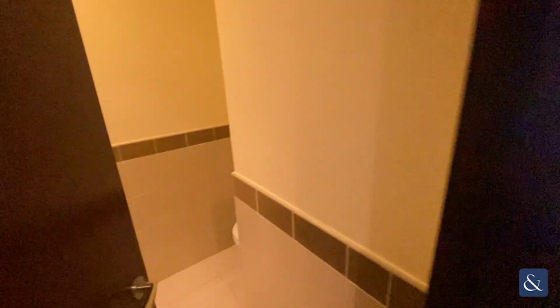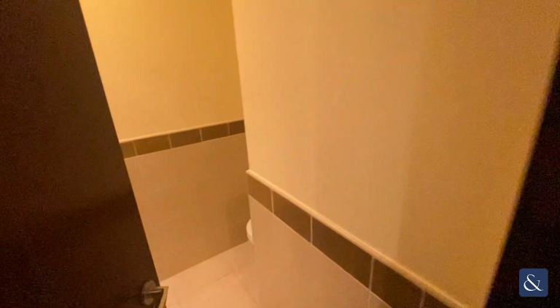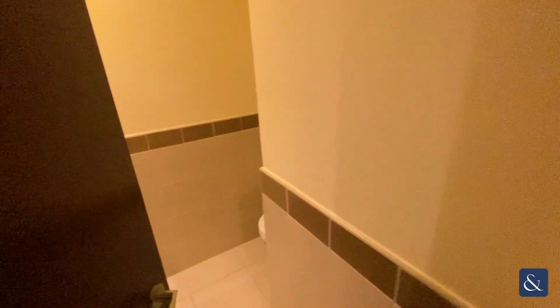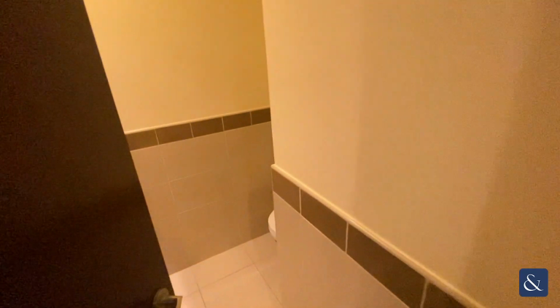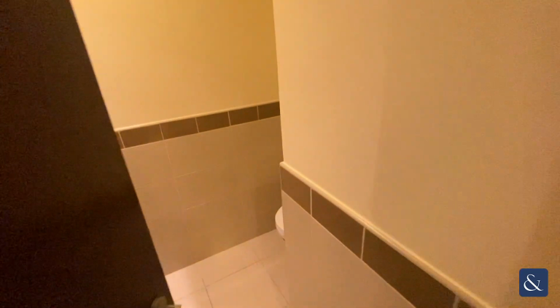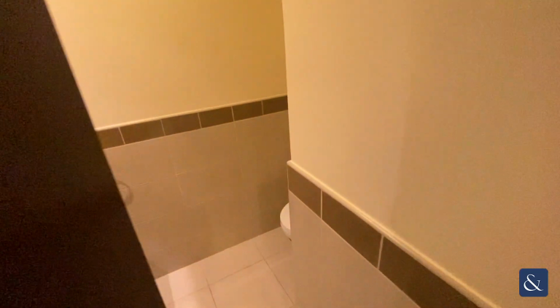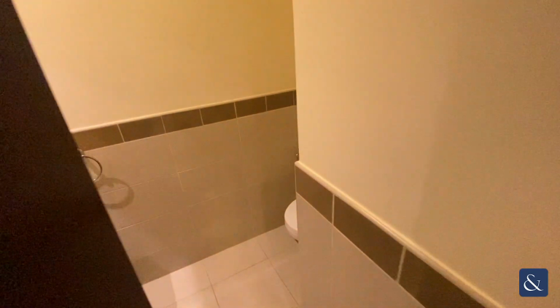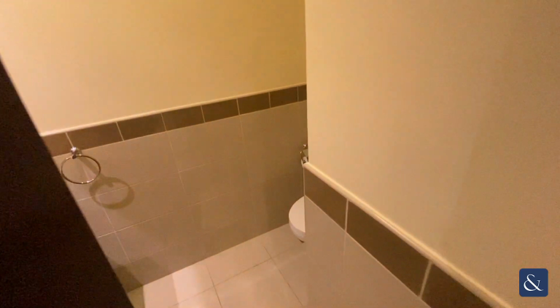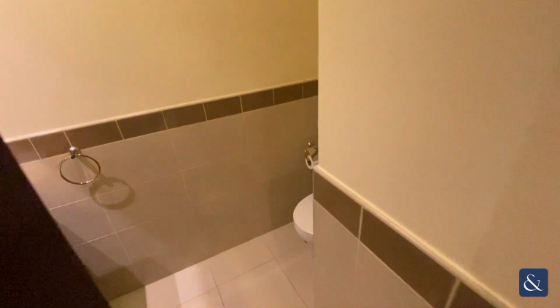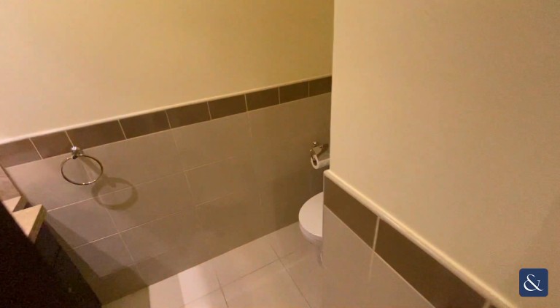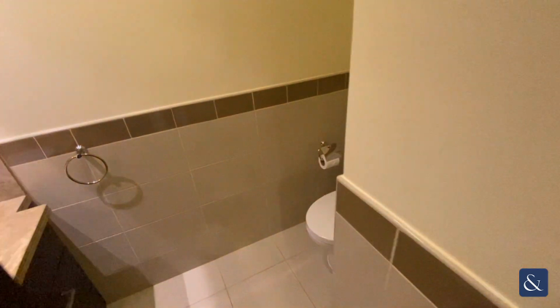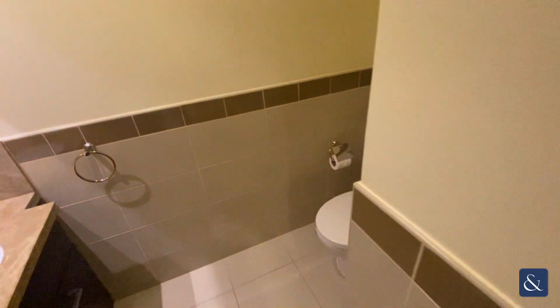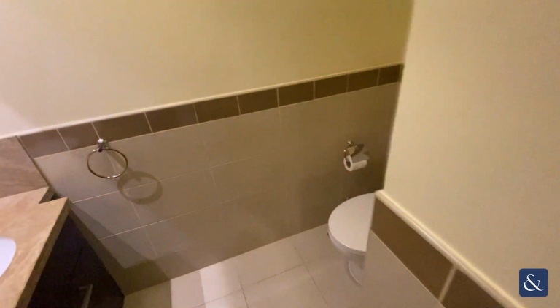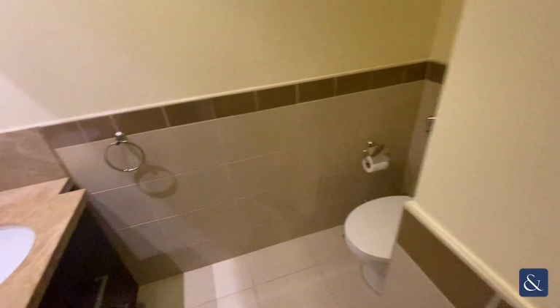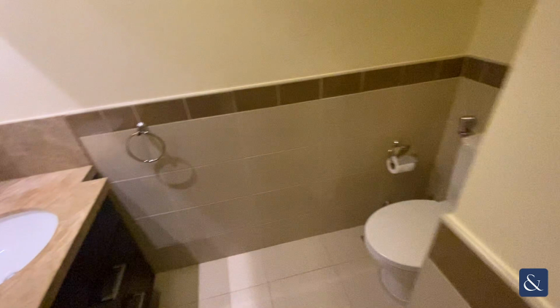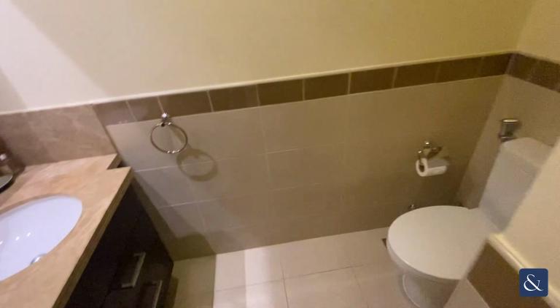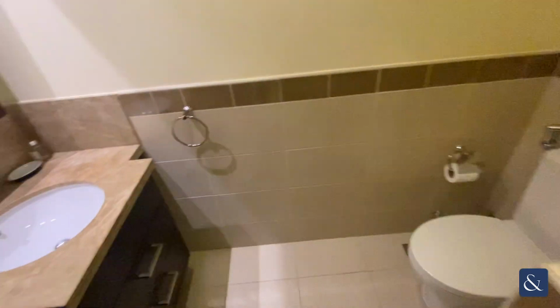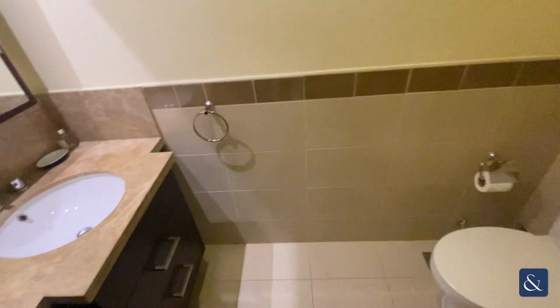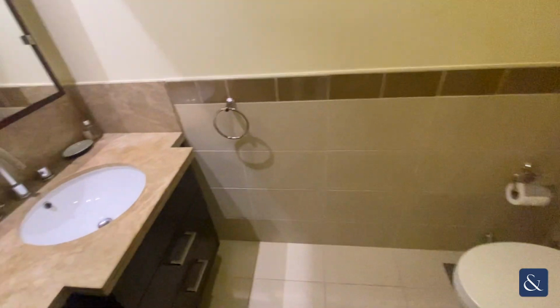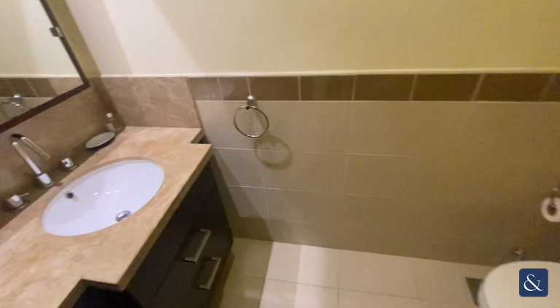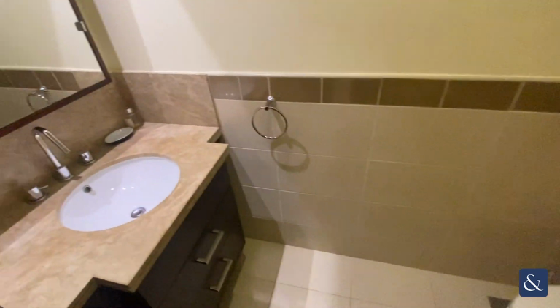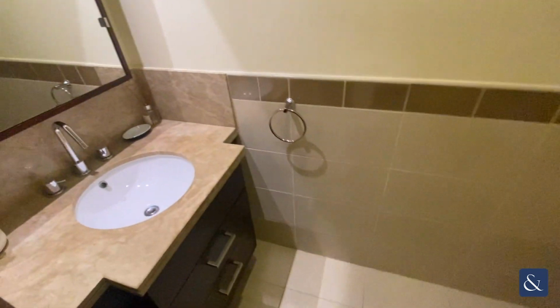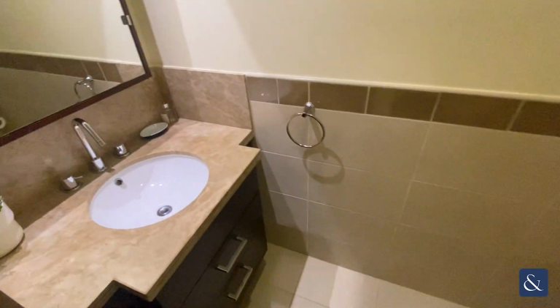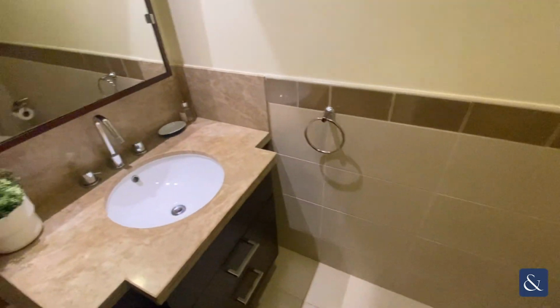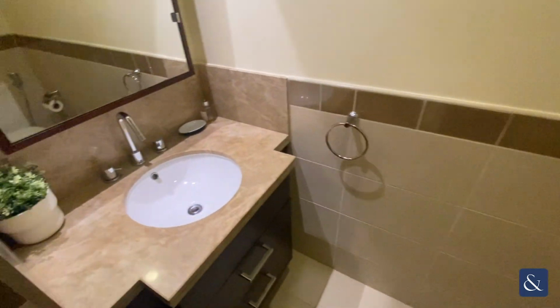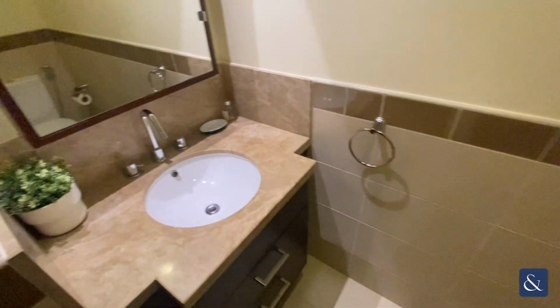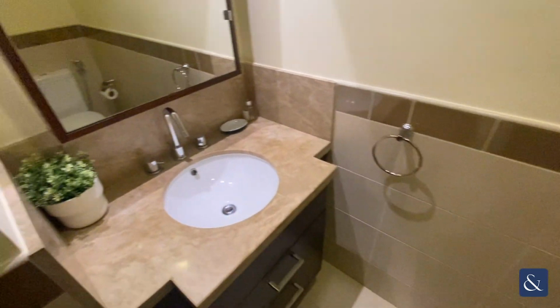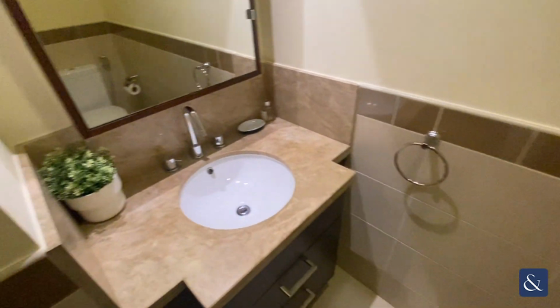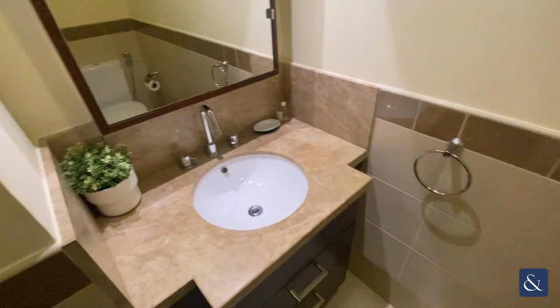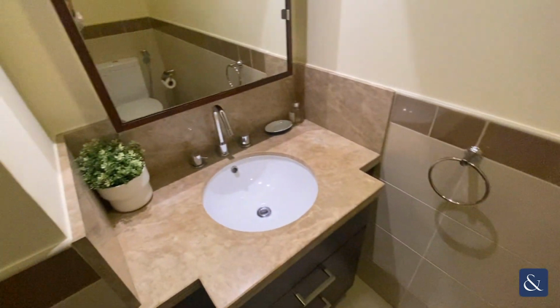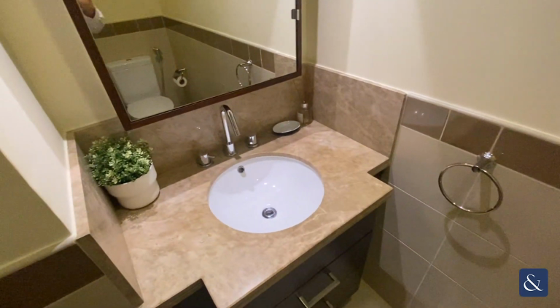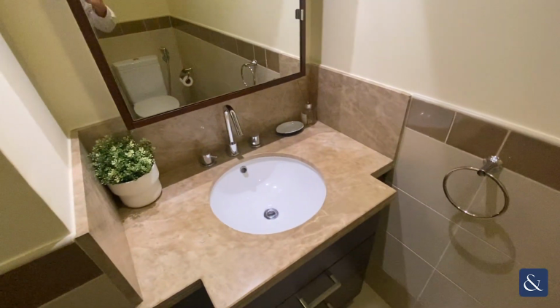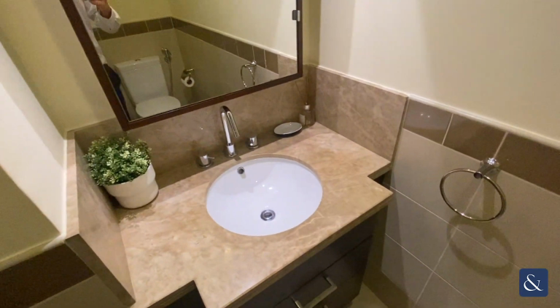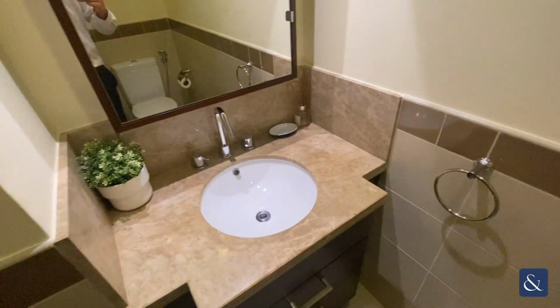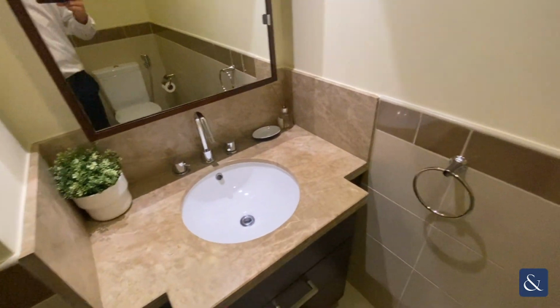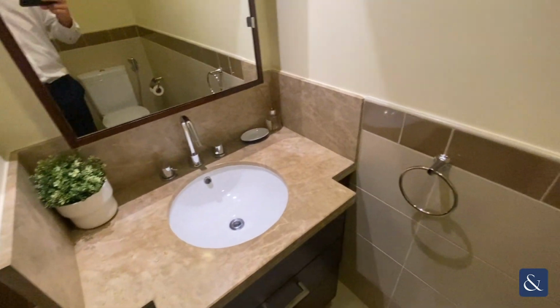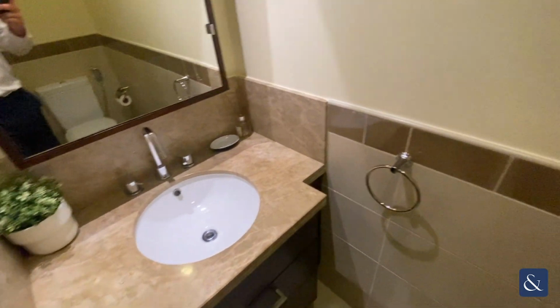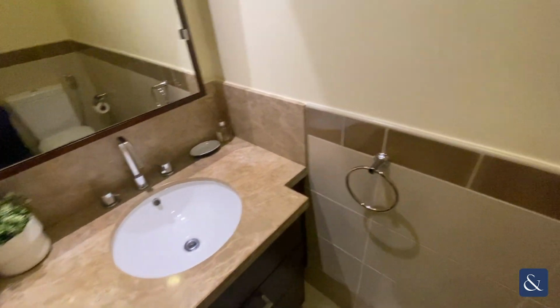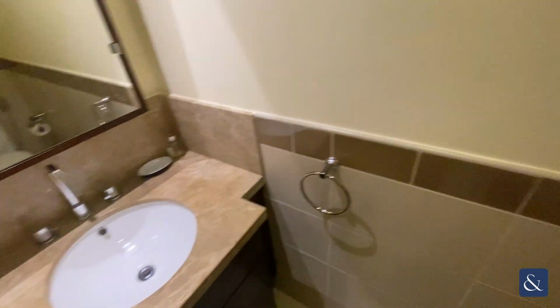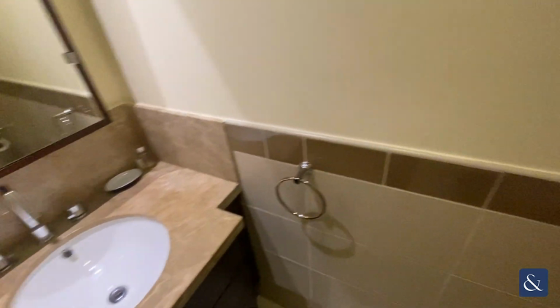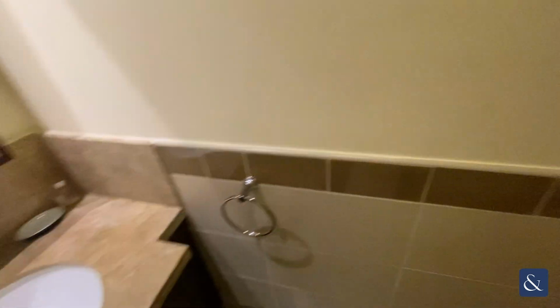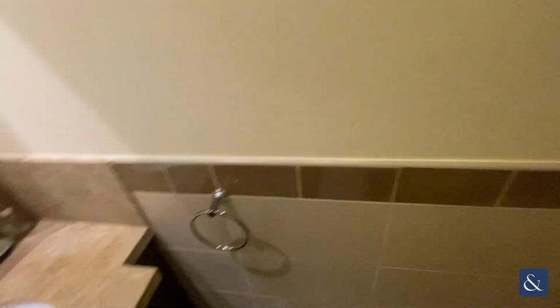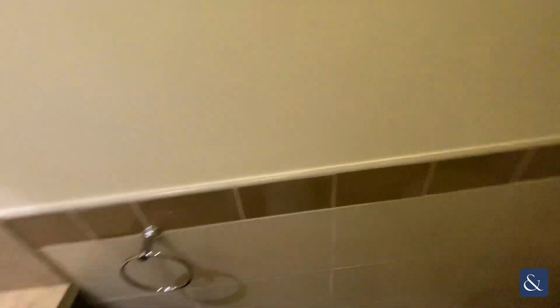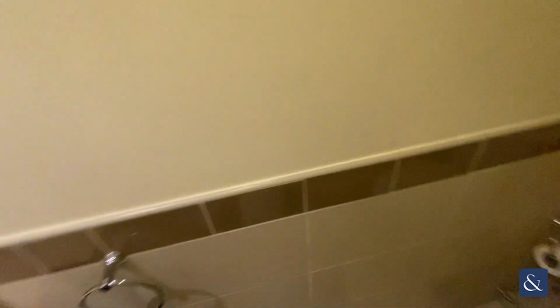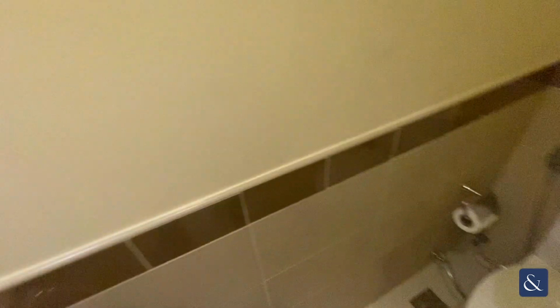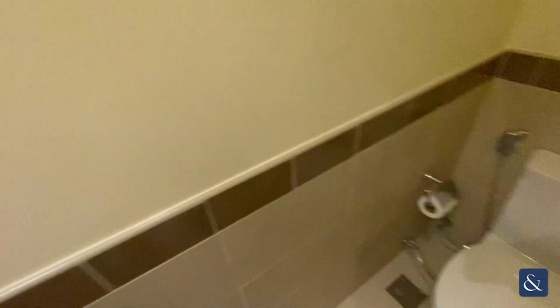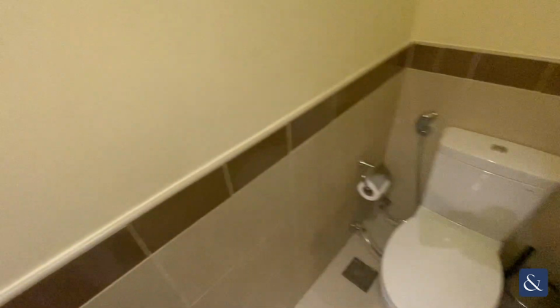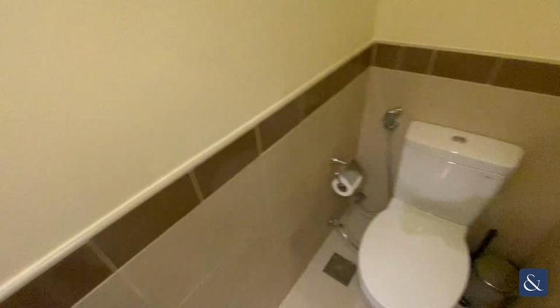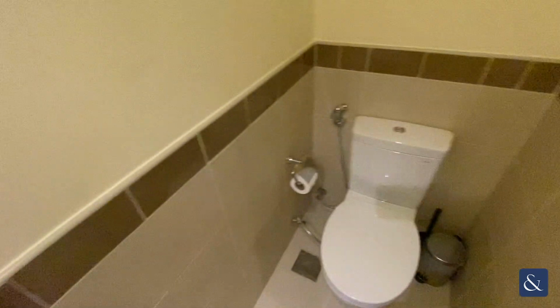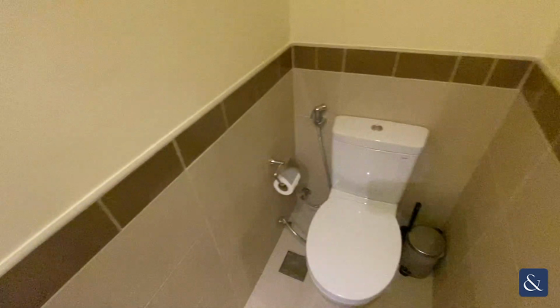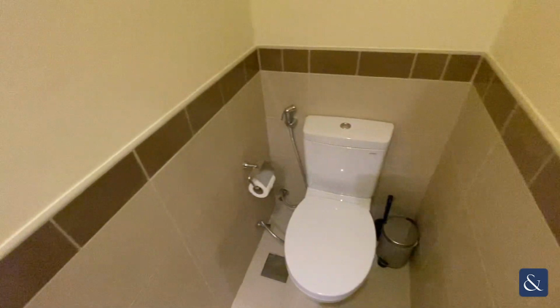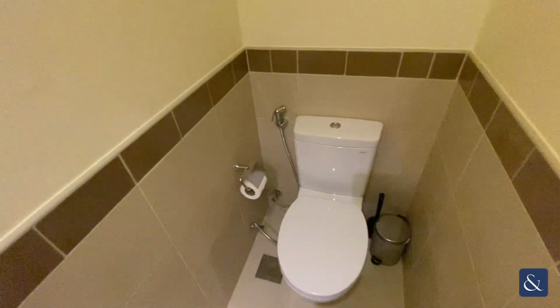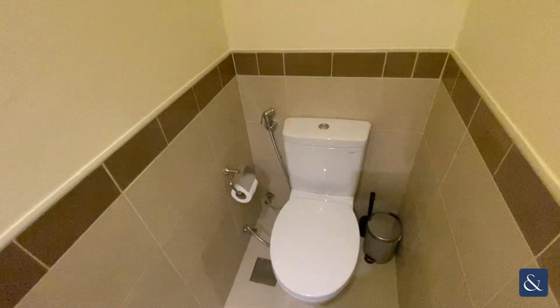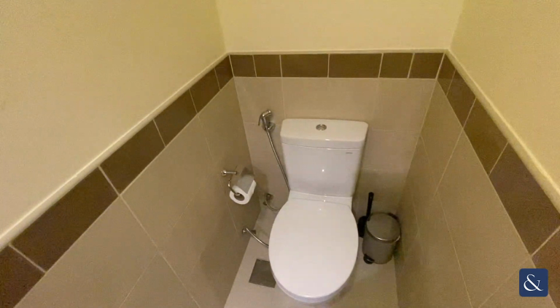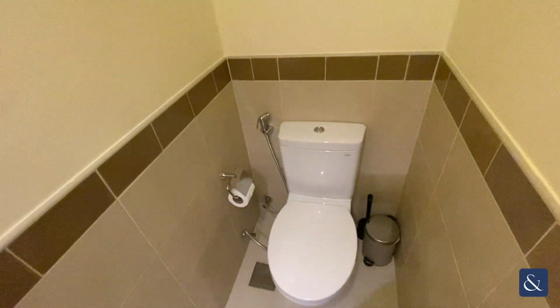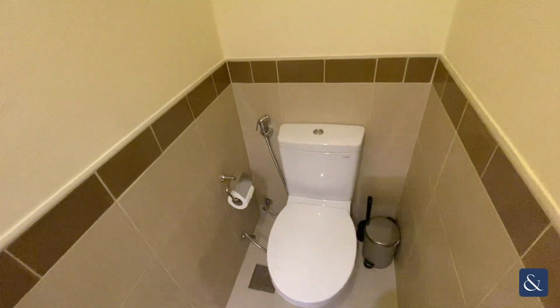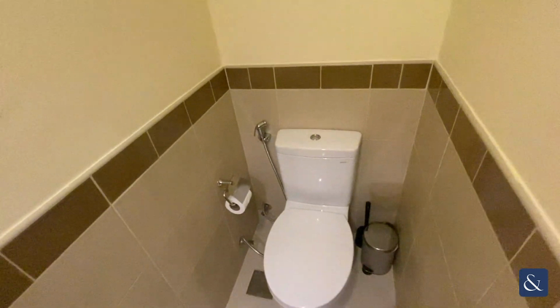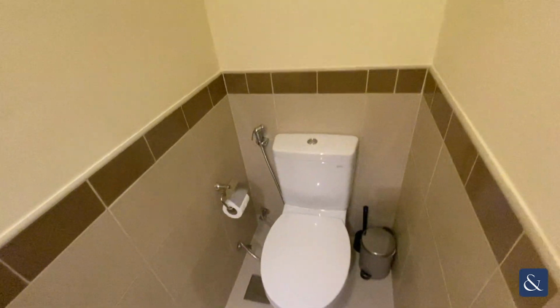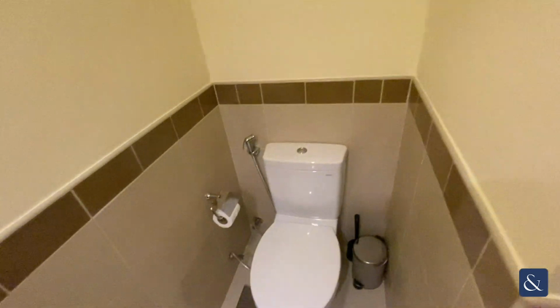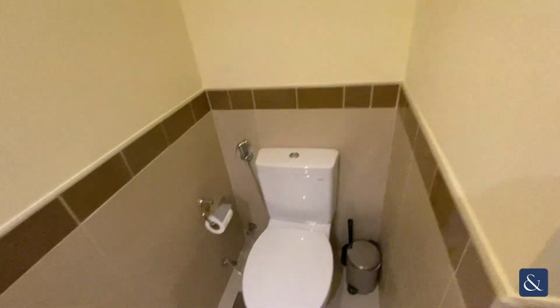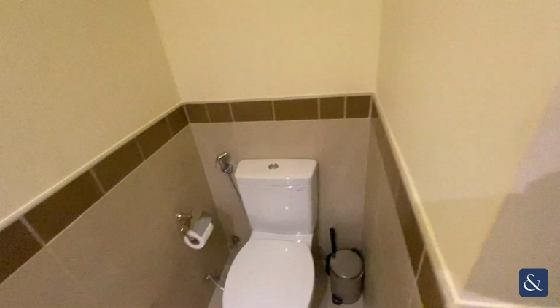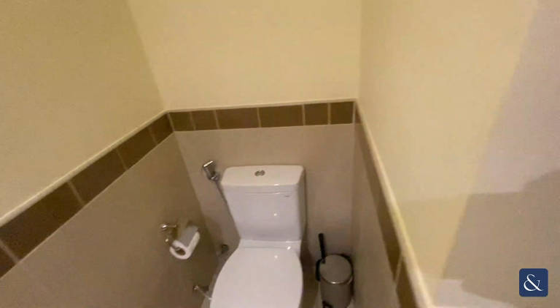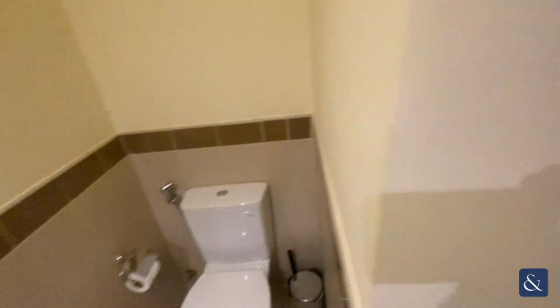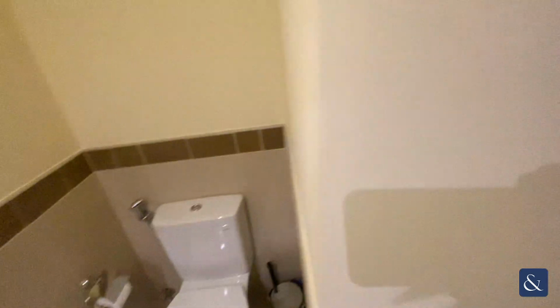Entering the apartment, to the left-hand side you've got the guest bathroom — single sink, basin and toilet.